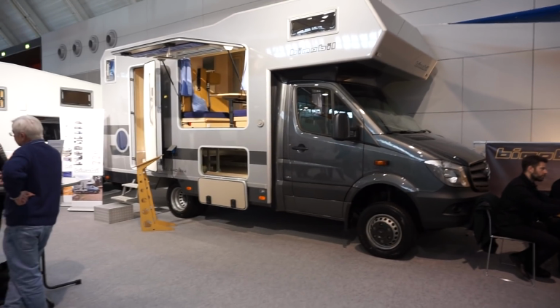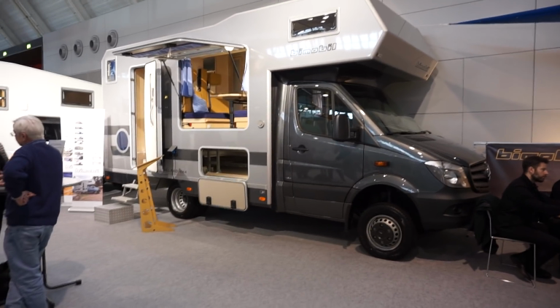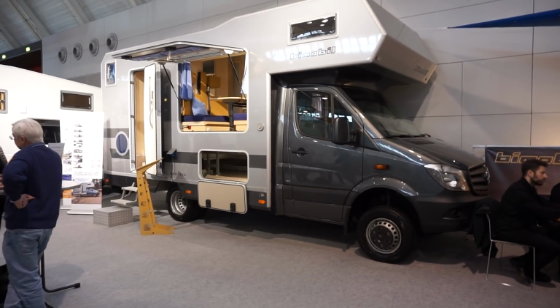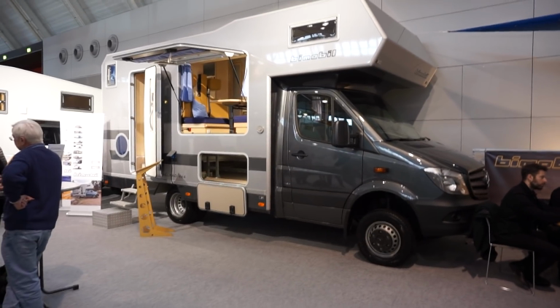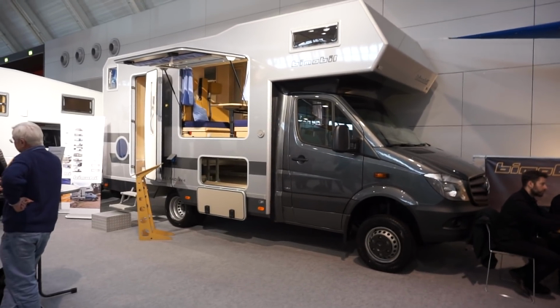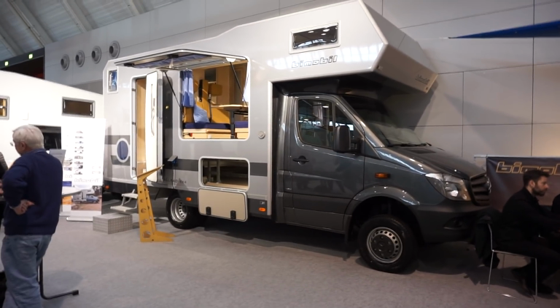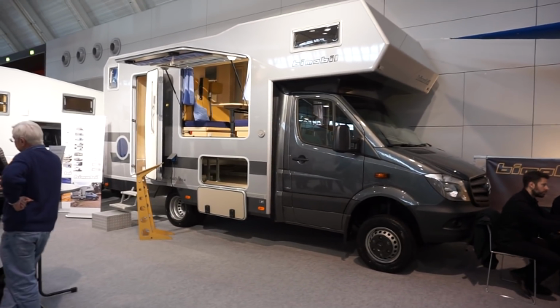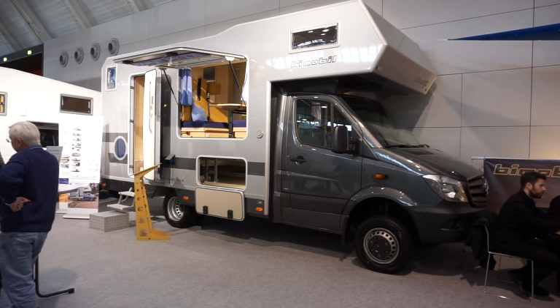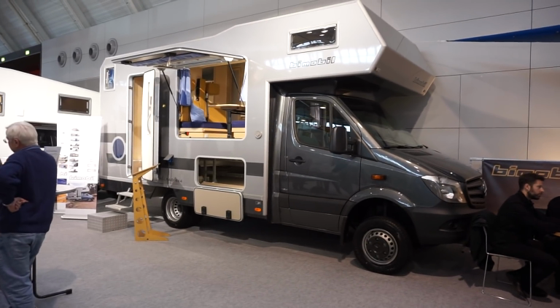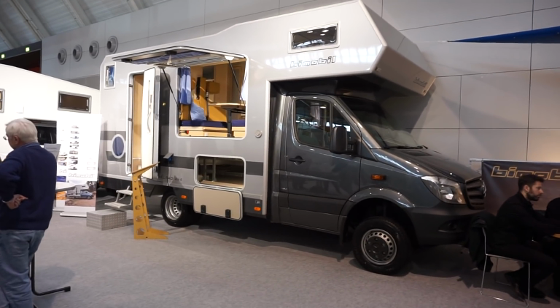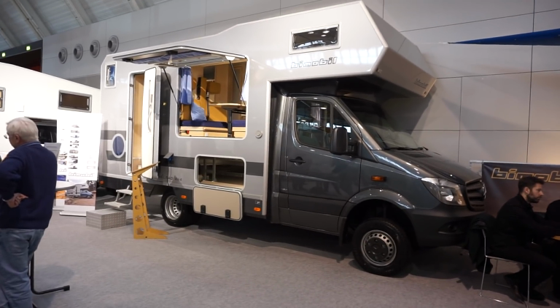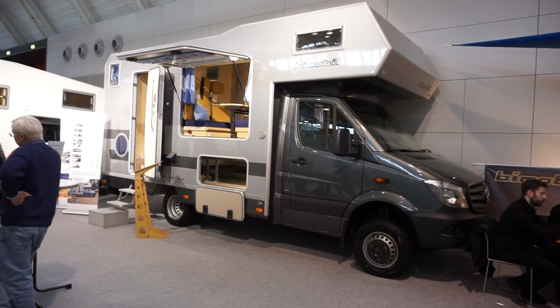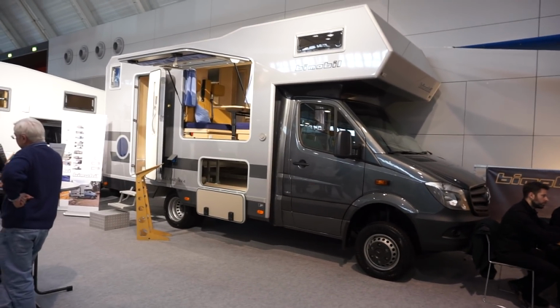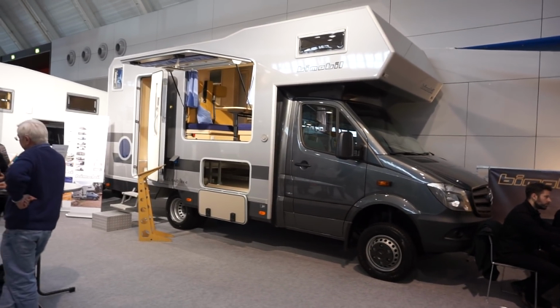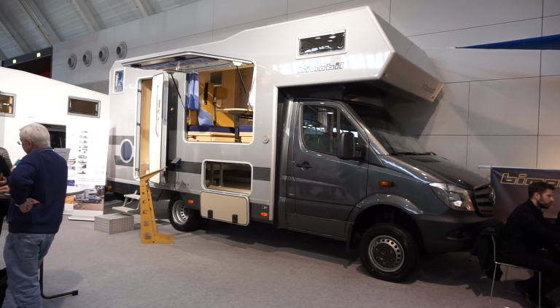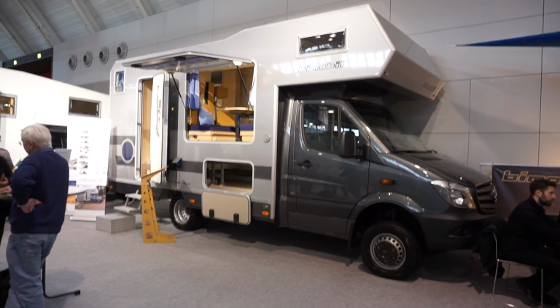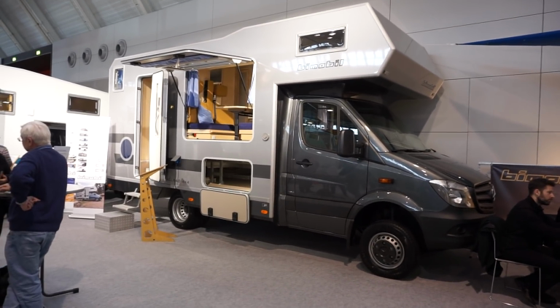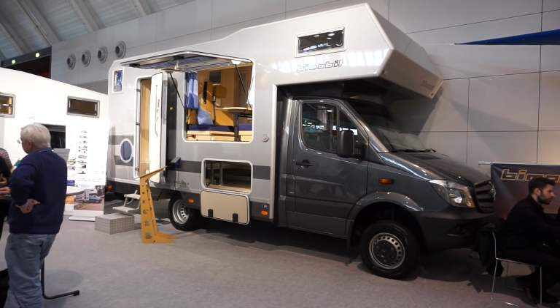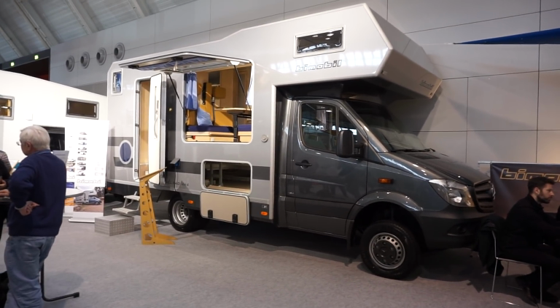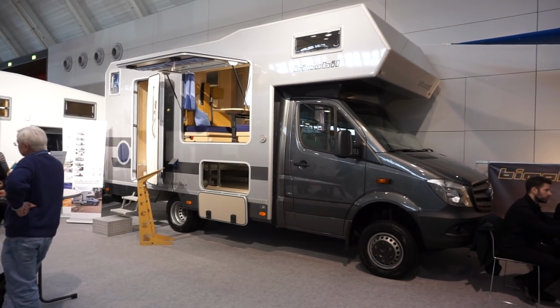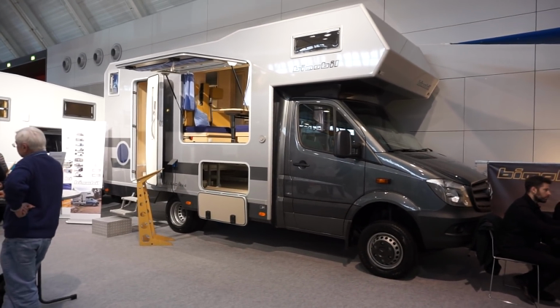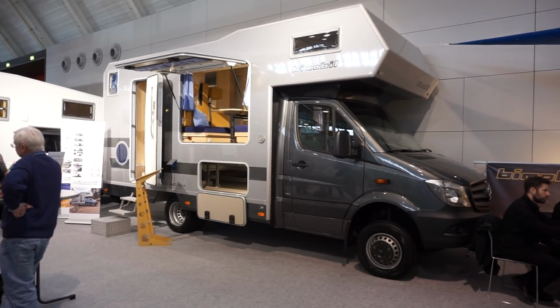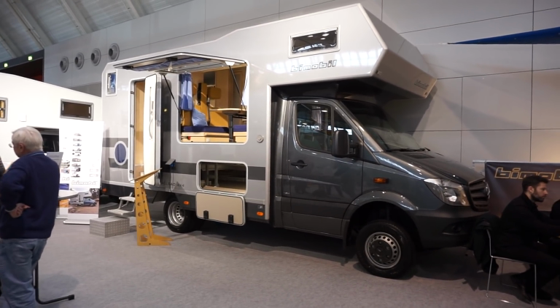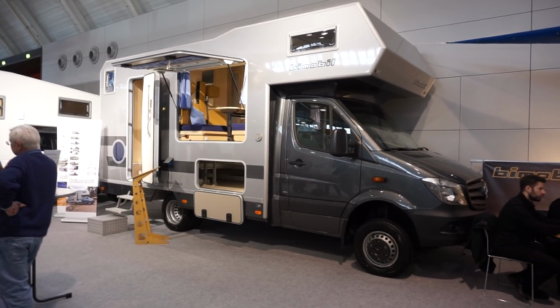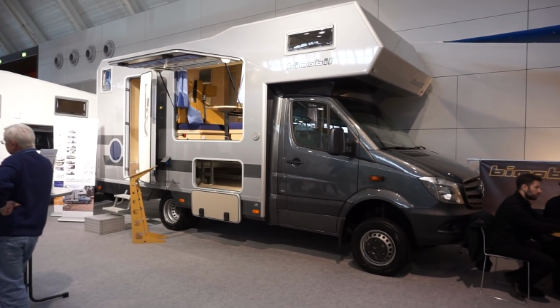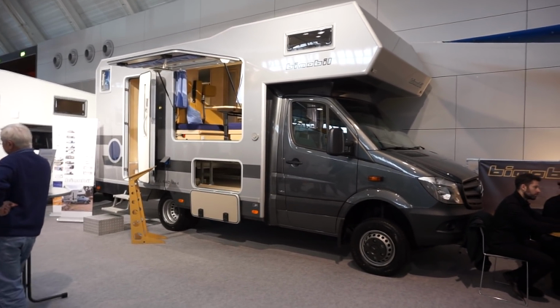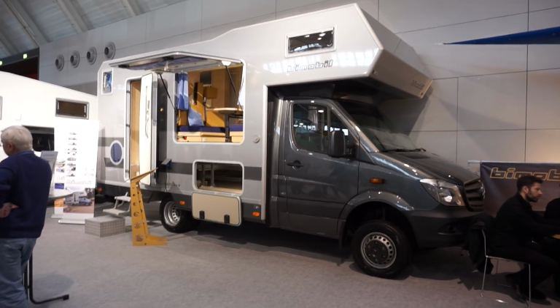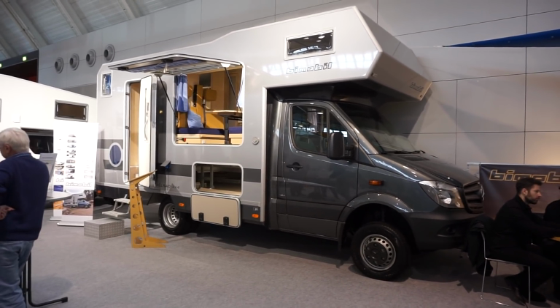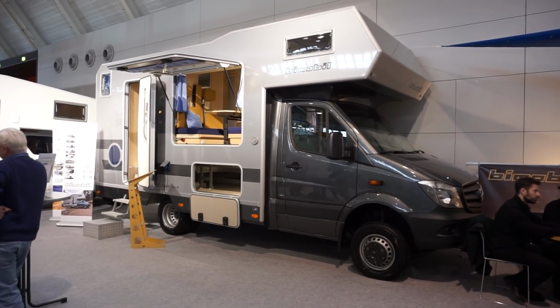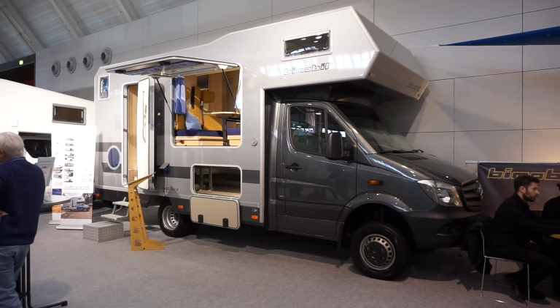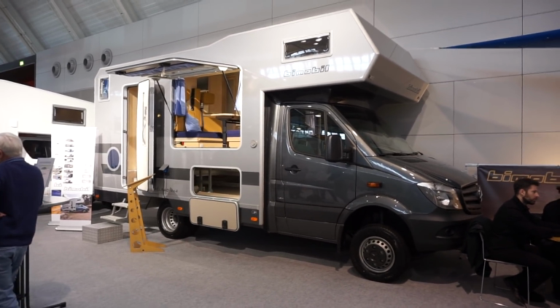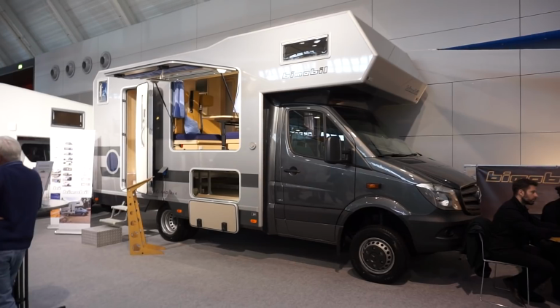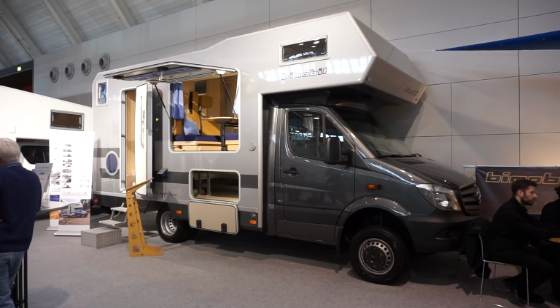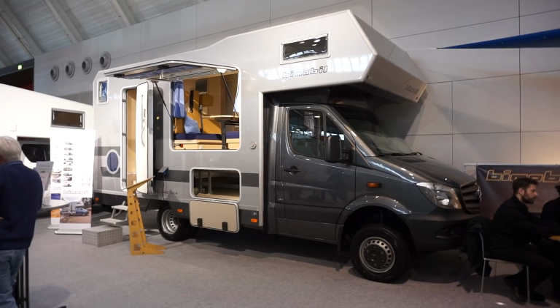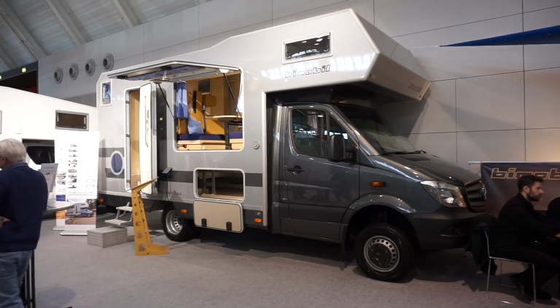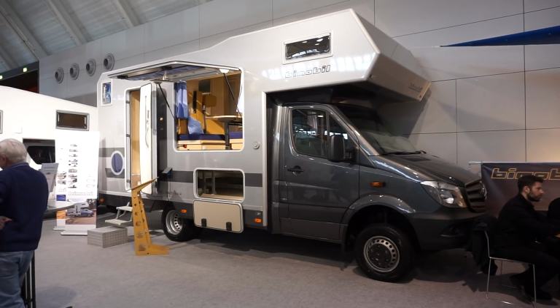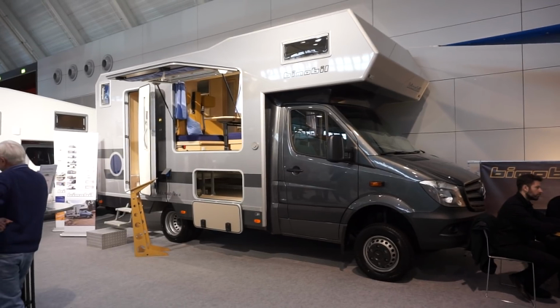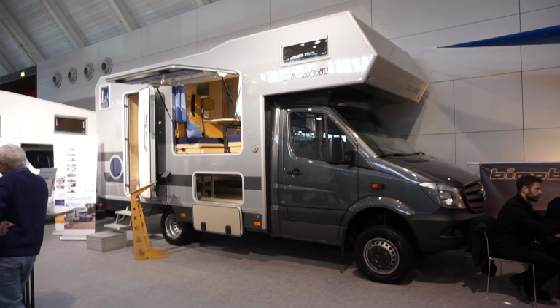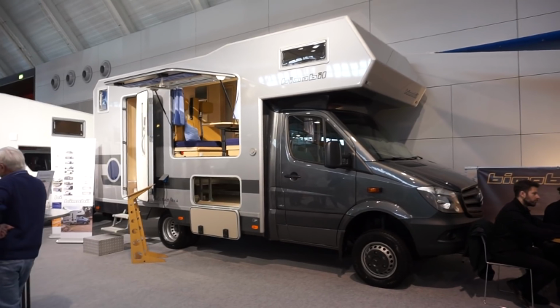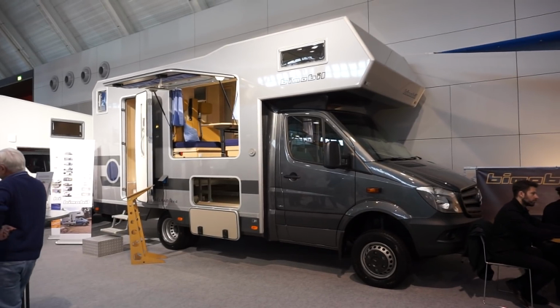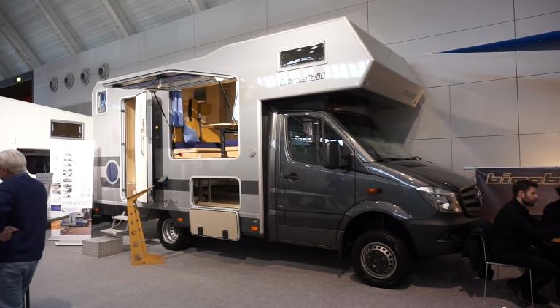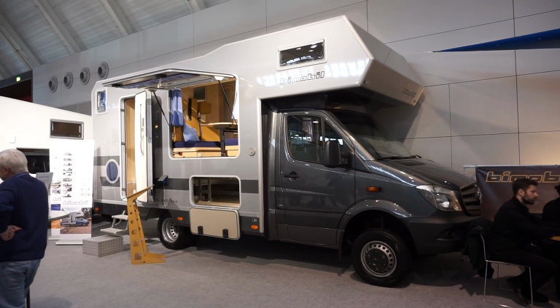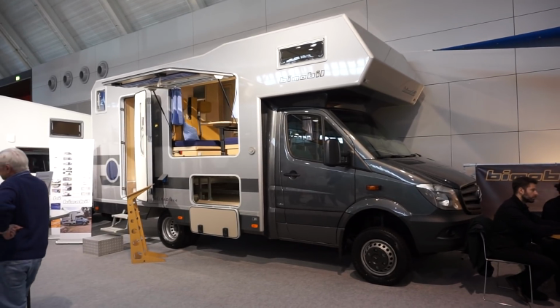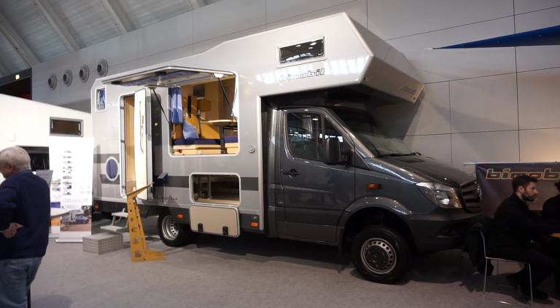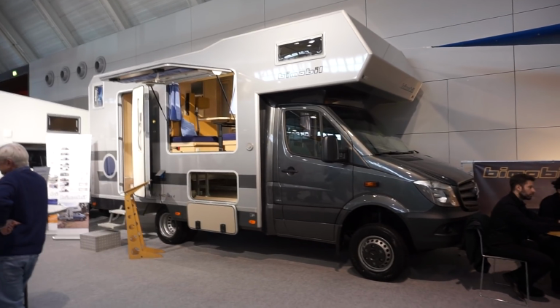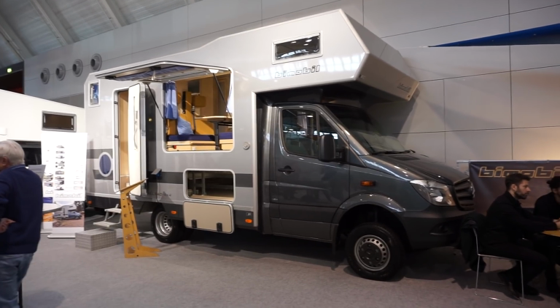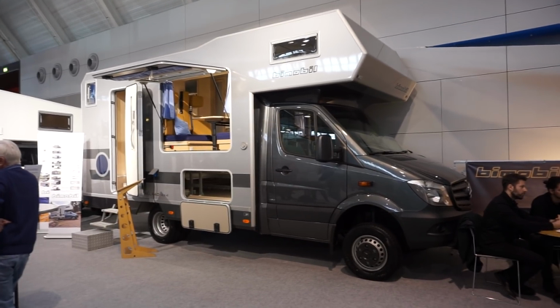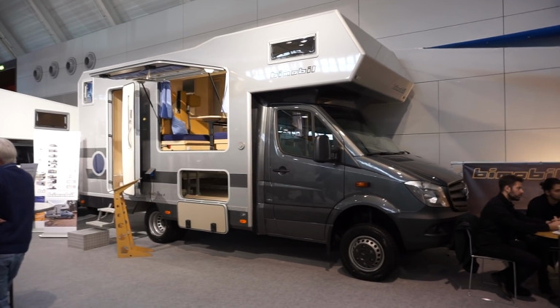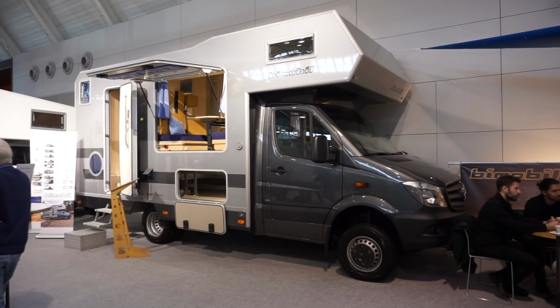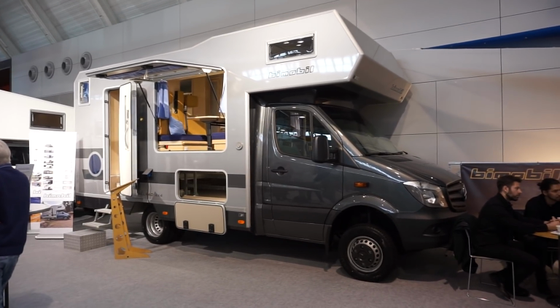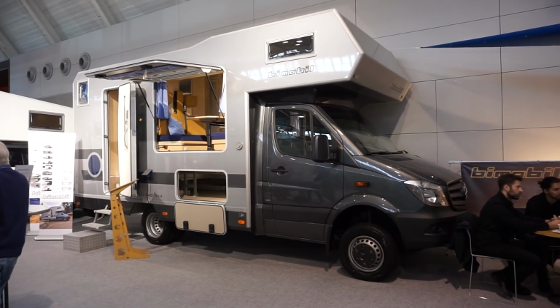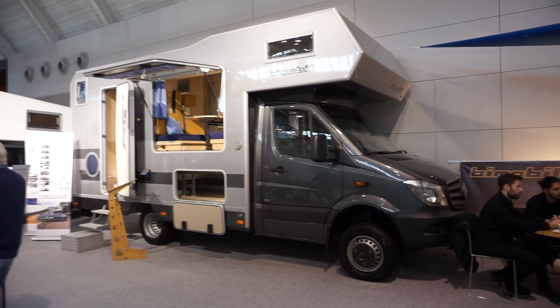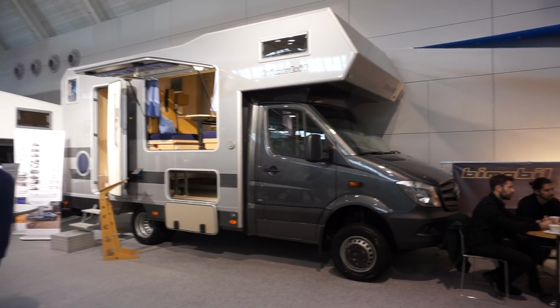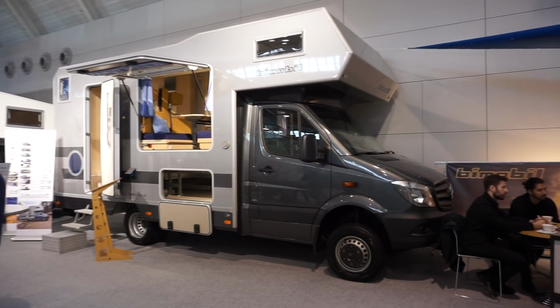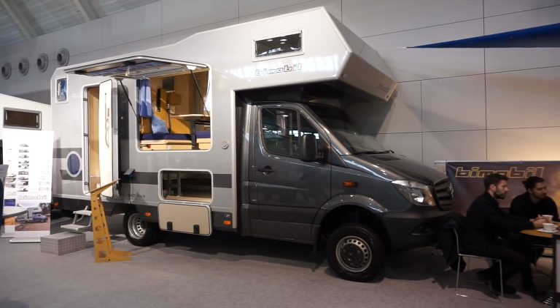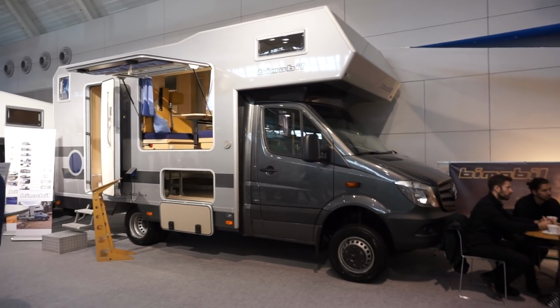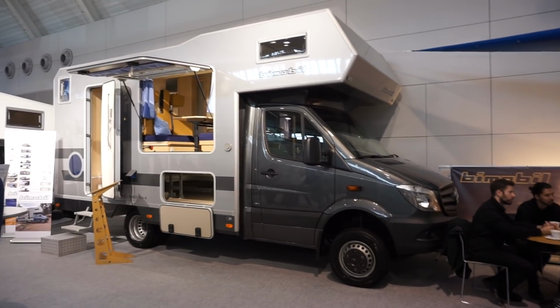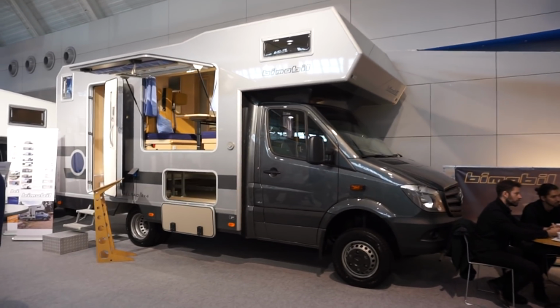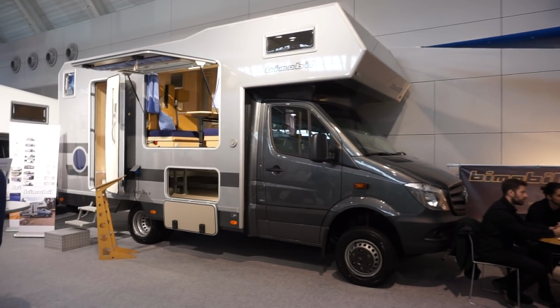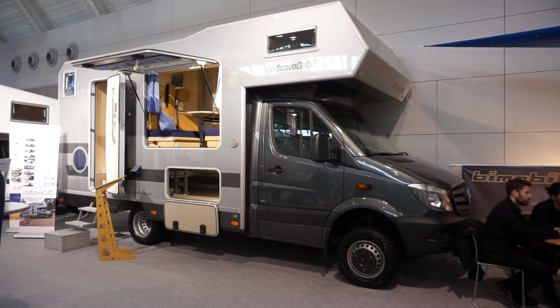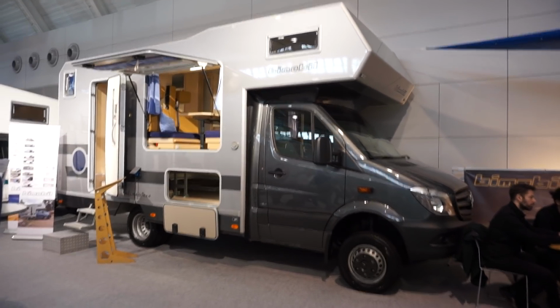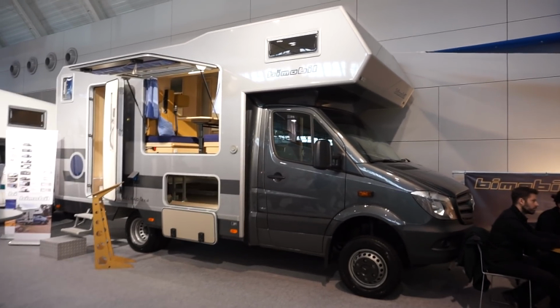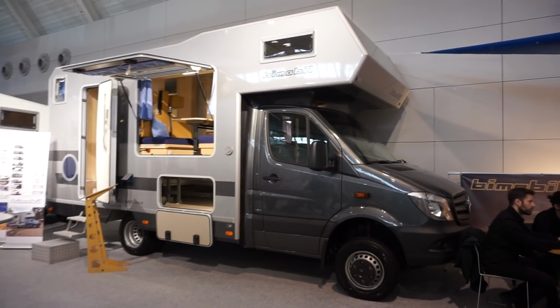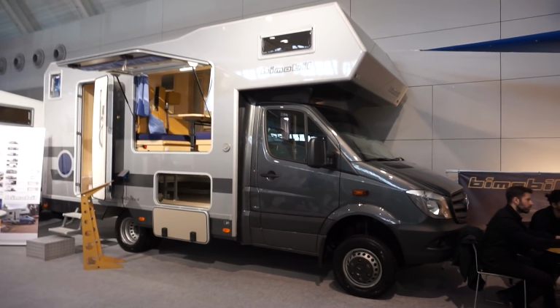Today is the 18th of January 2018. I'm at the CMT trade fair. This is a Bimobil HD 420.